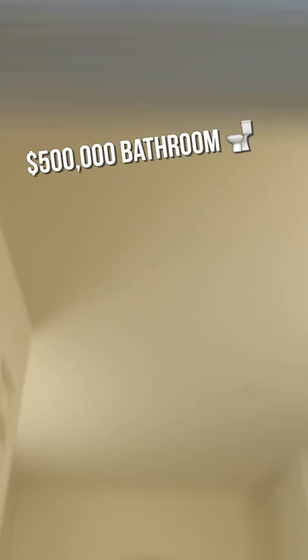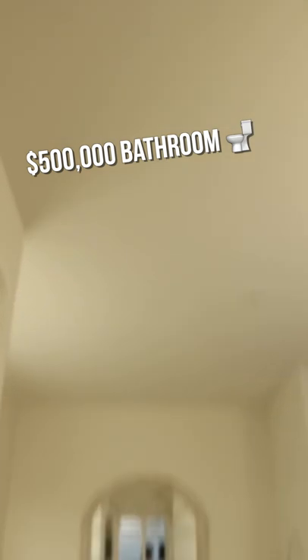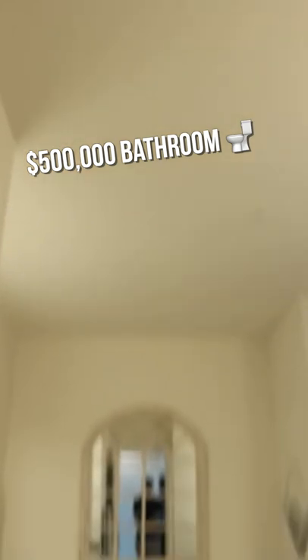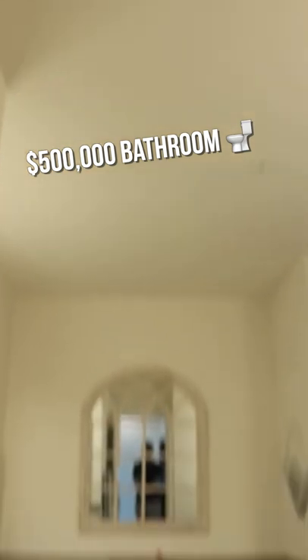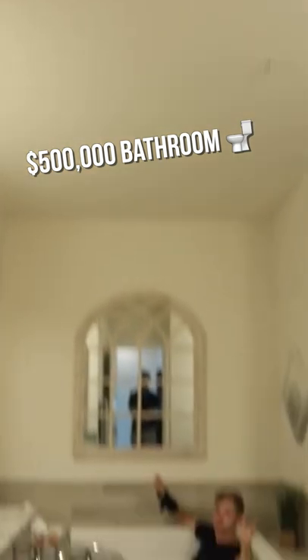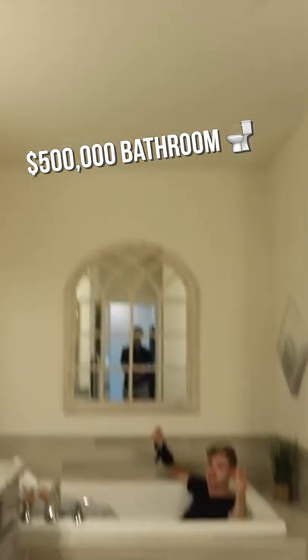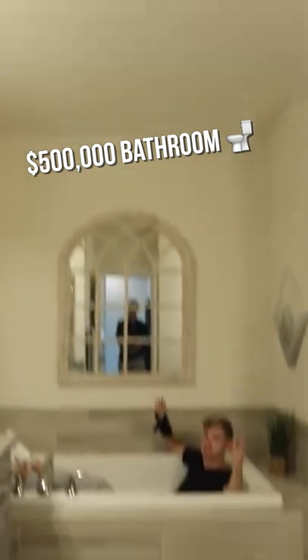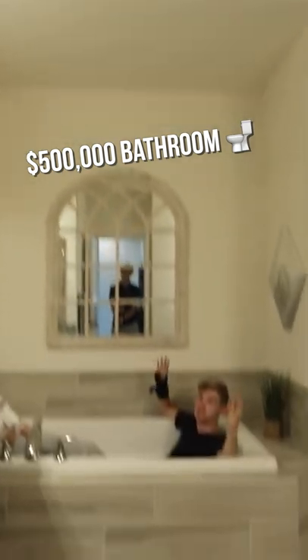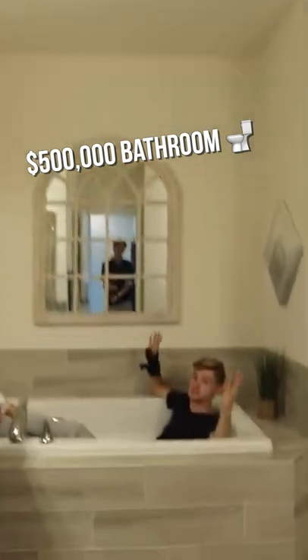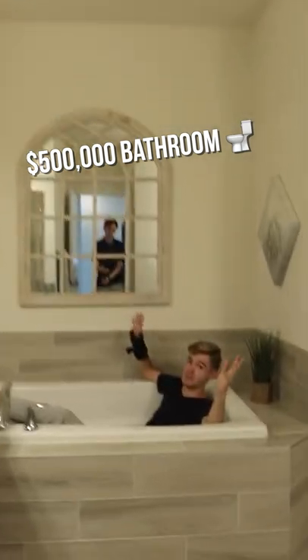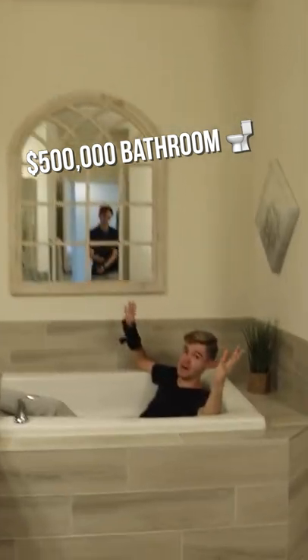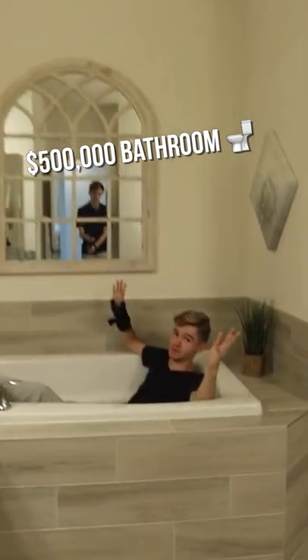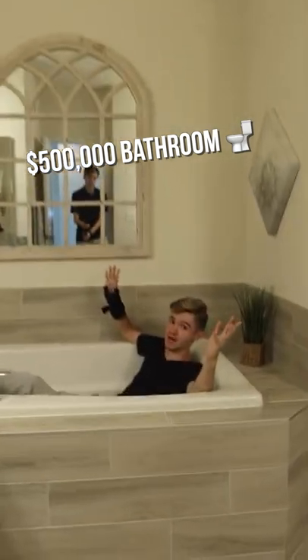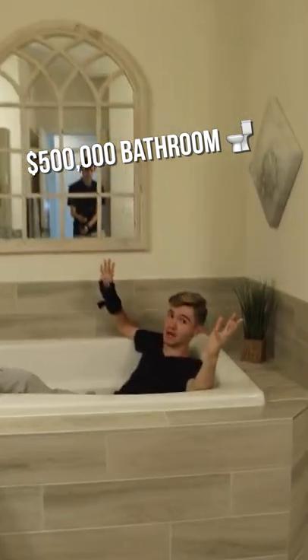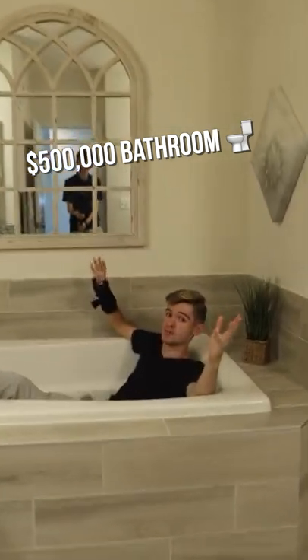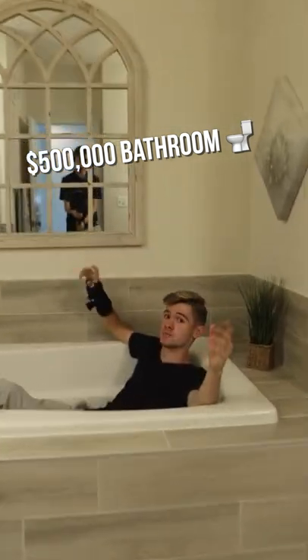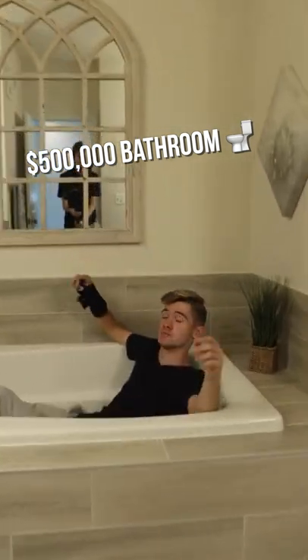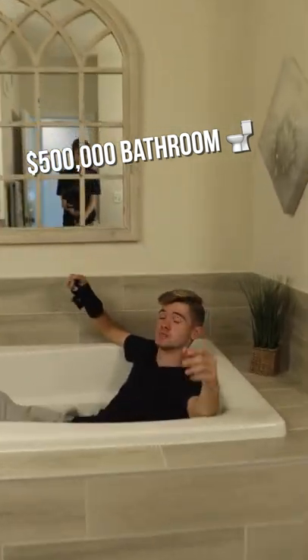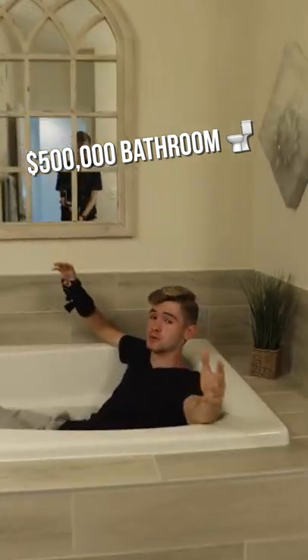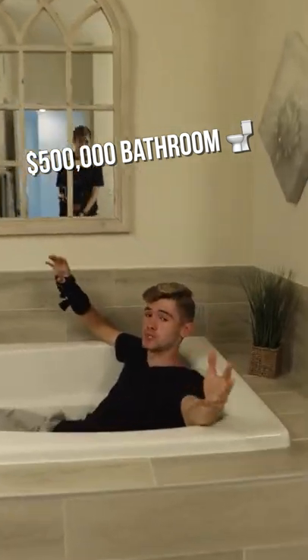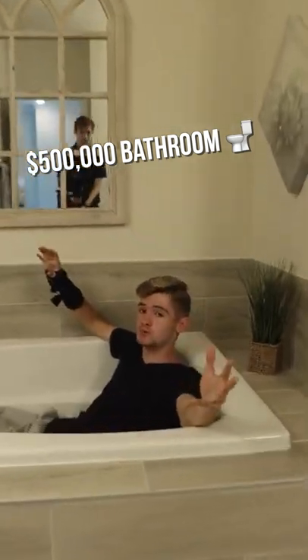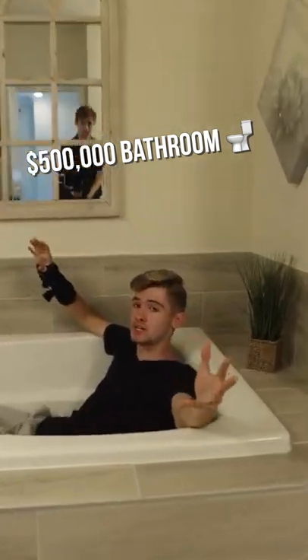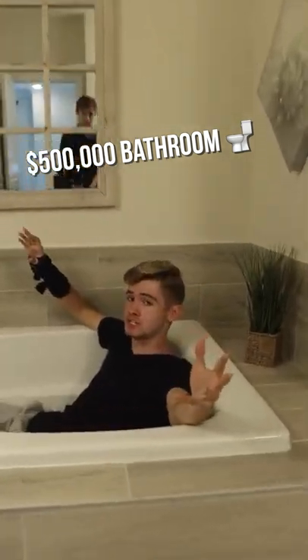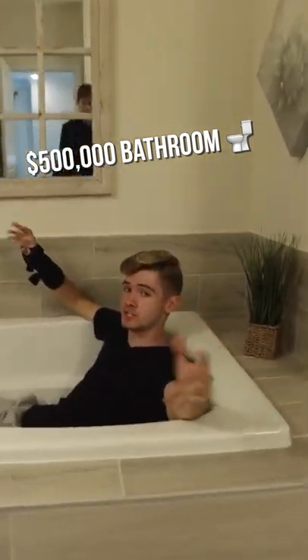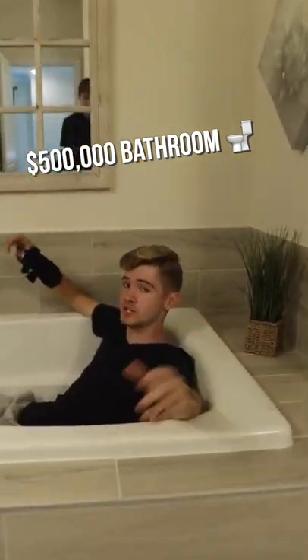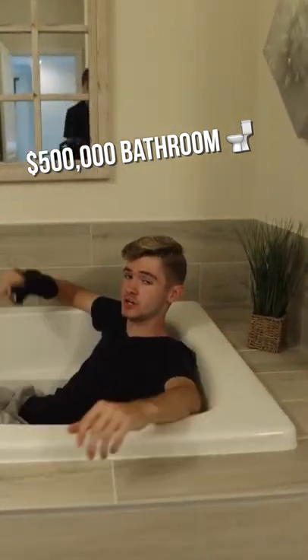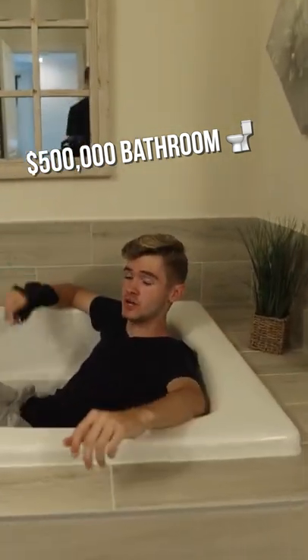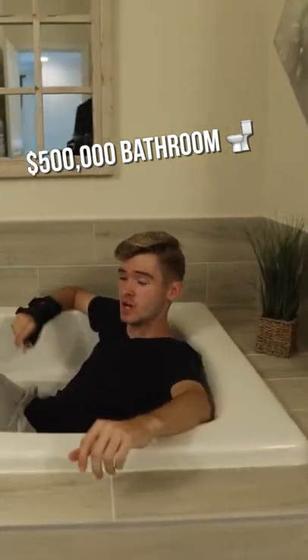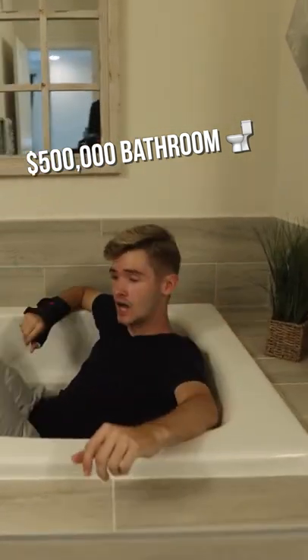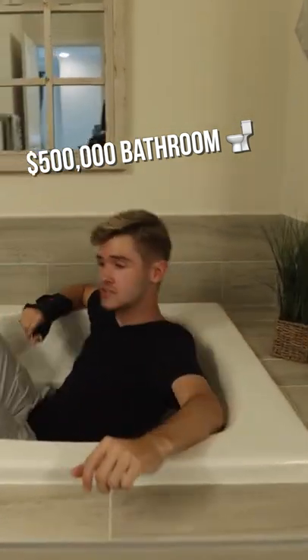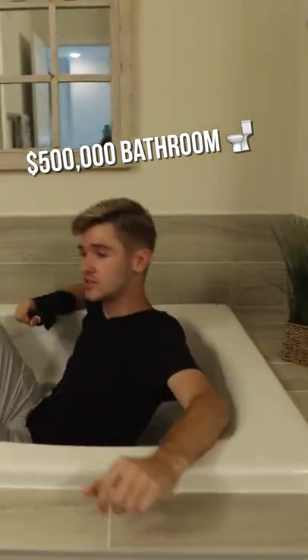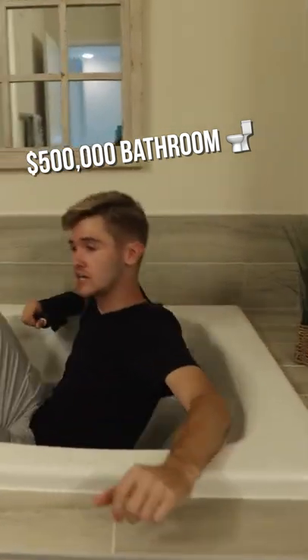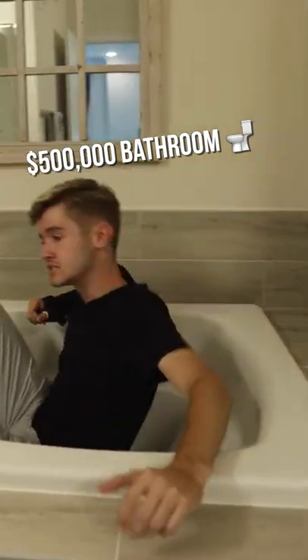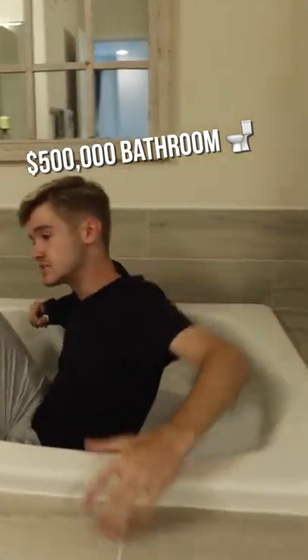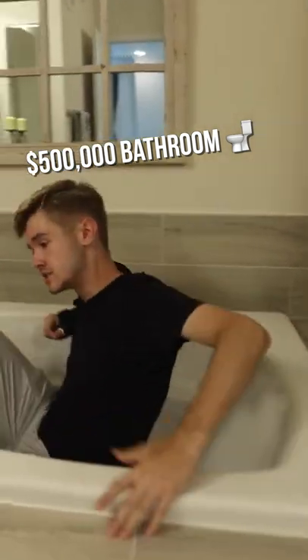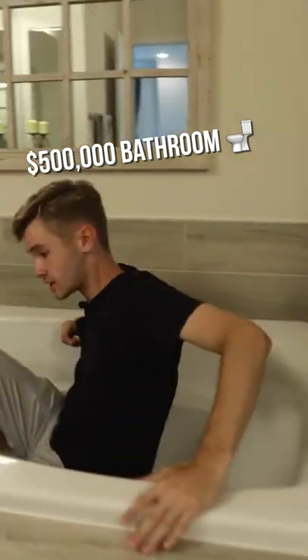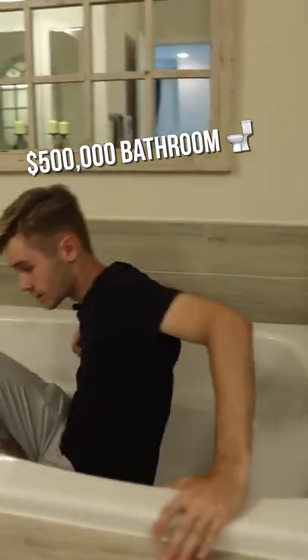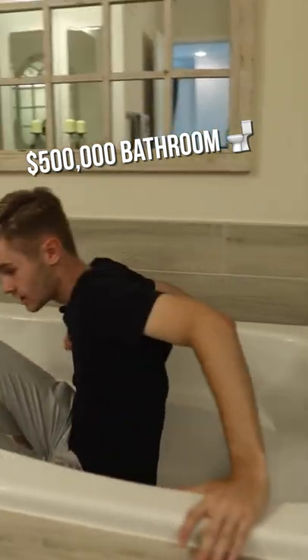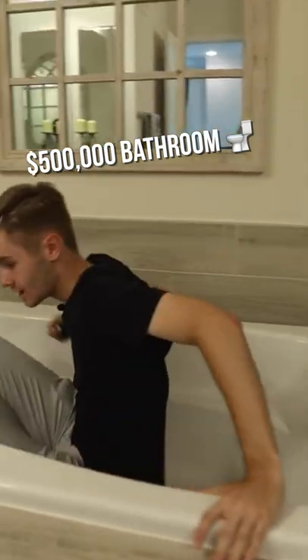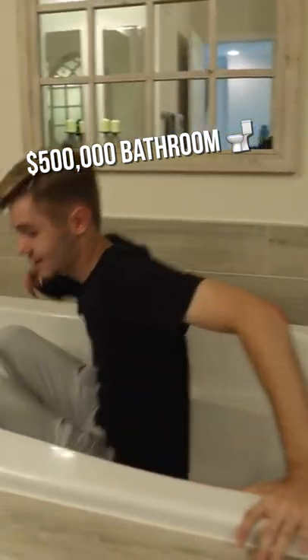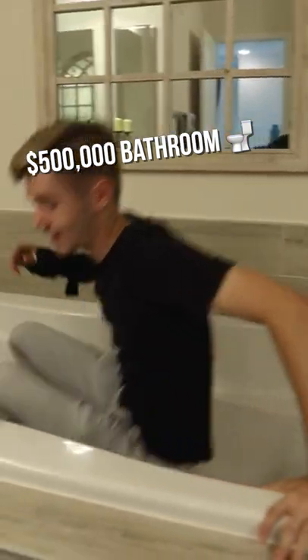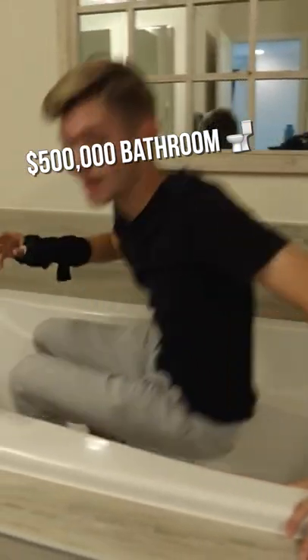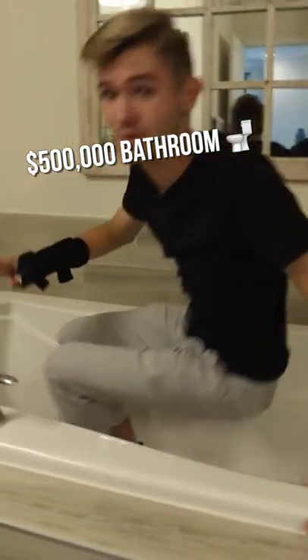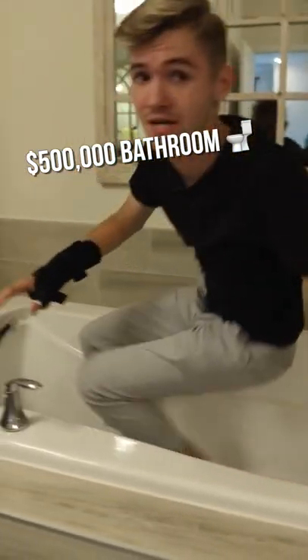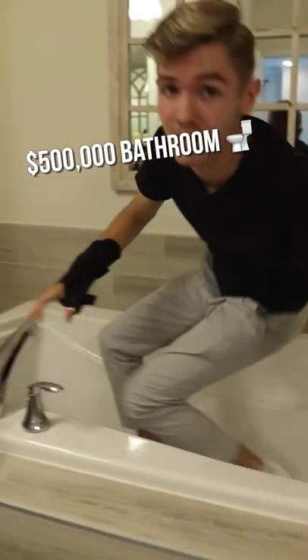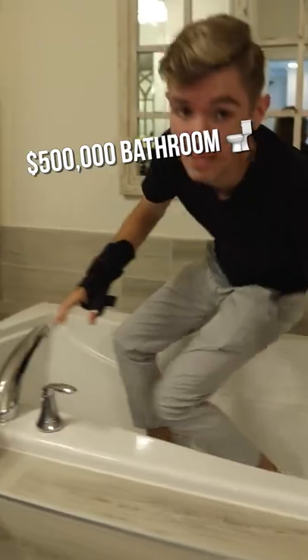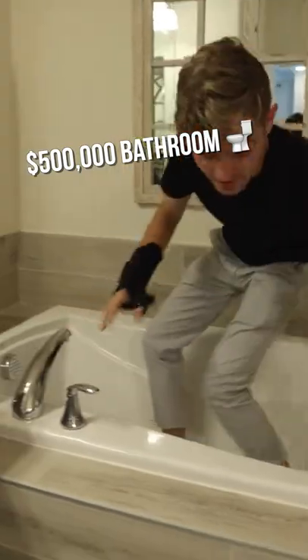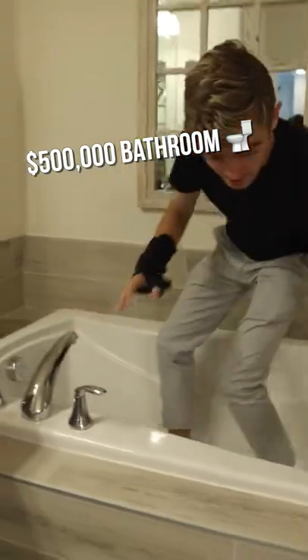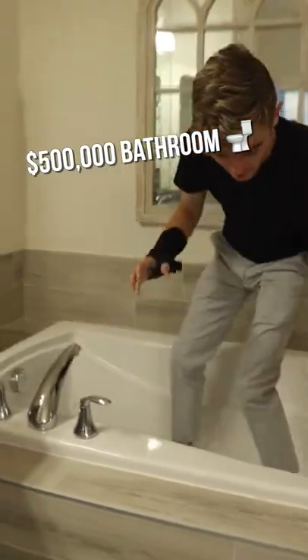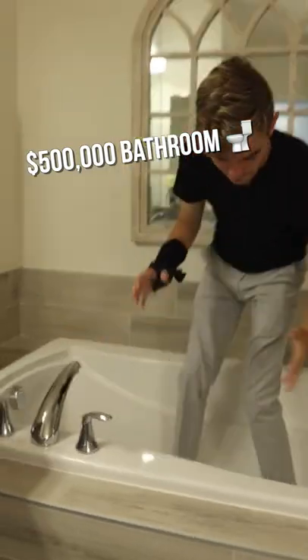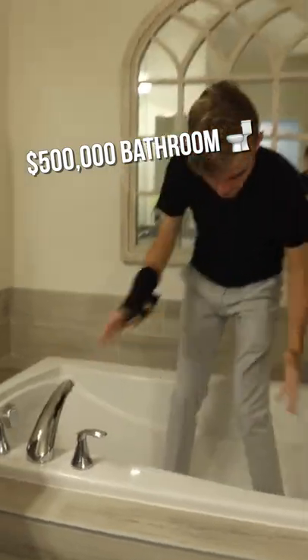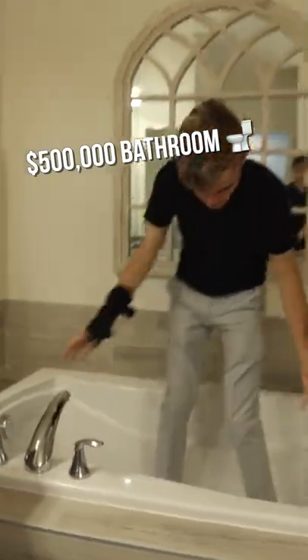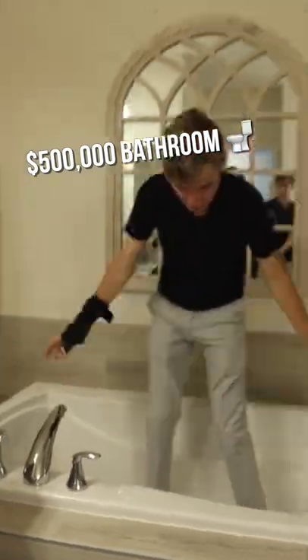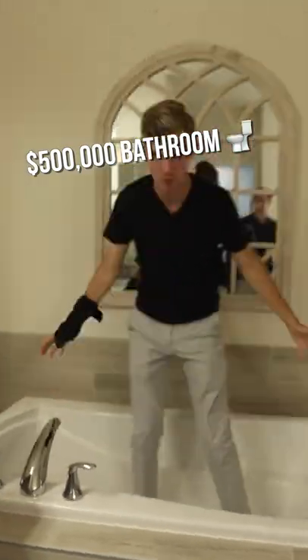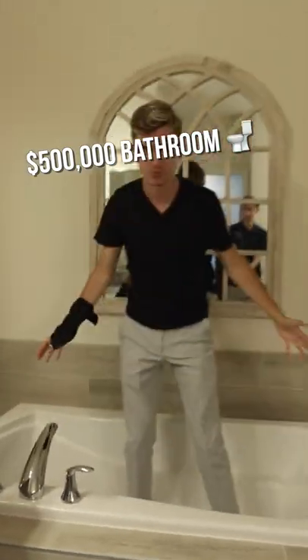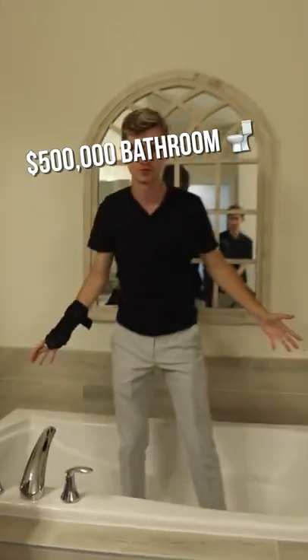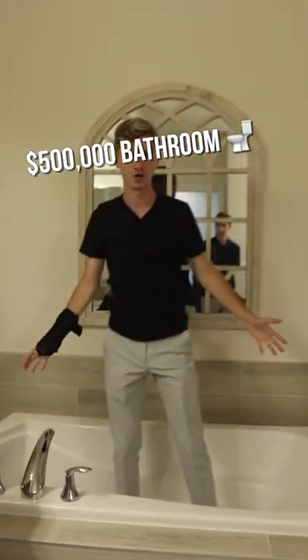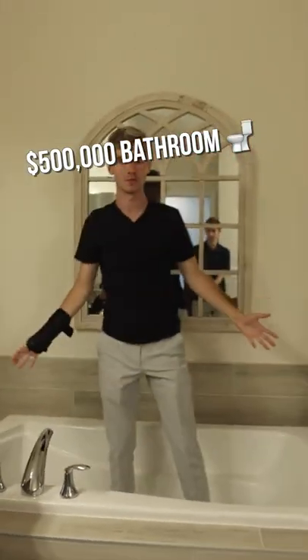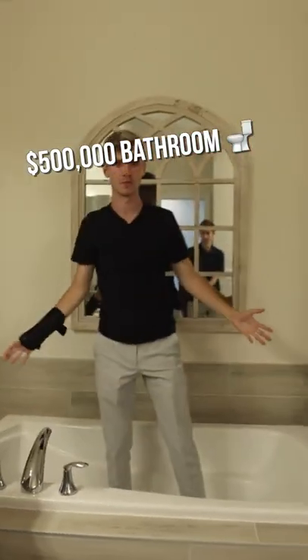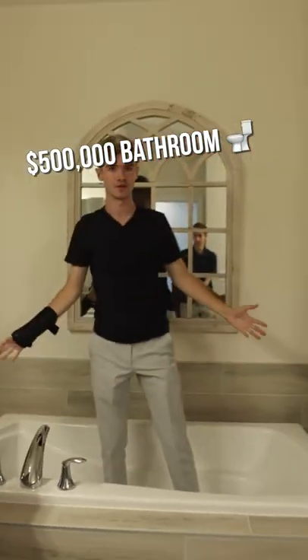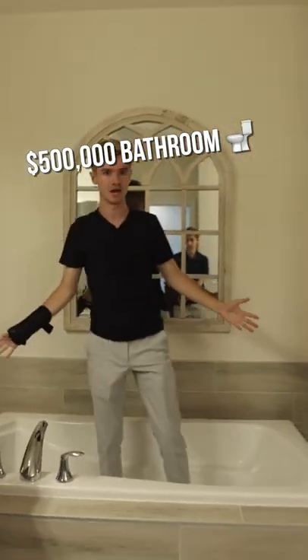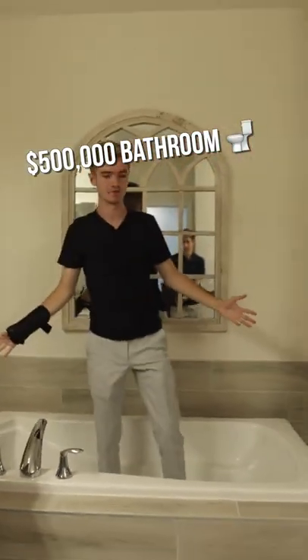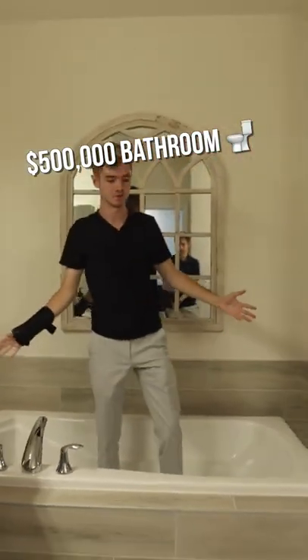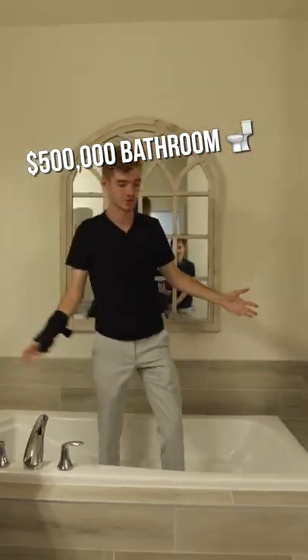Welcome to the master bathroom. It's pretty spacious in here, as you guys can see. I'm in the beautiful tub that they have in here.